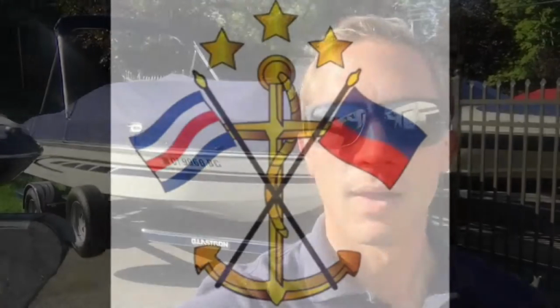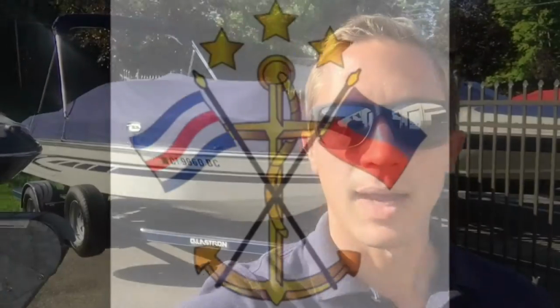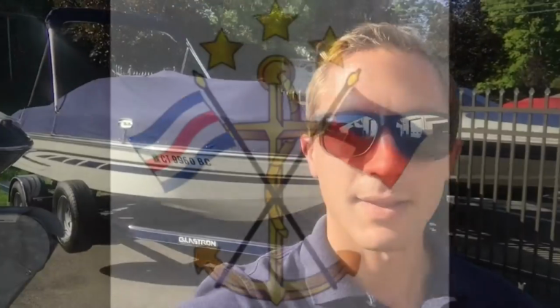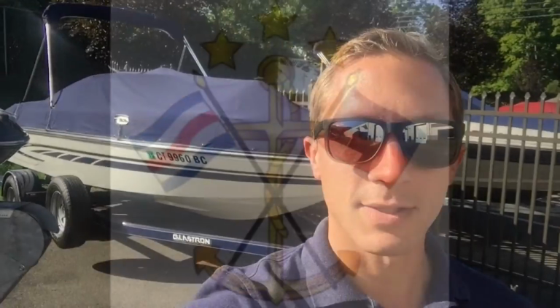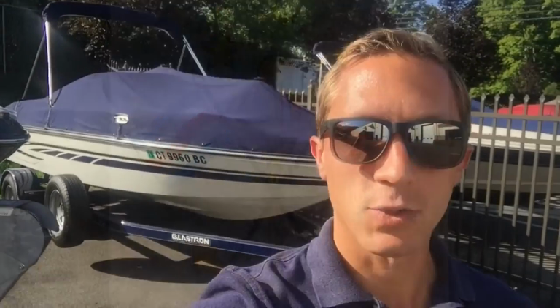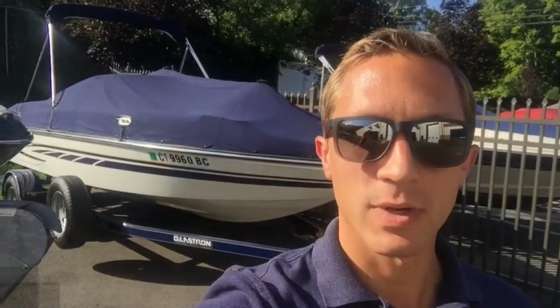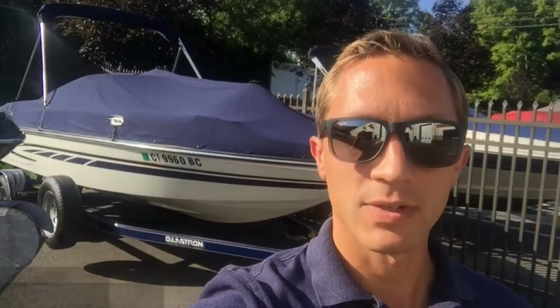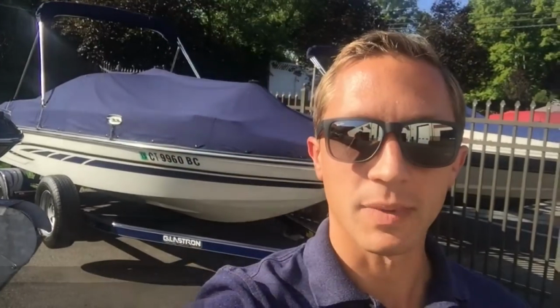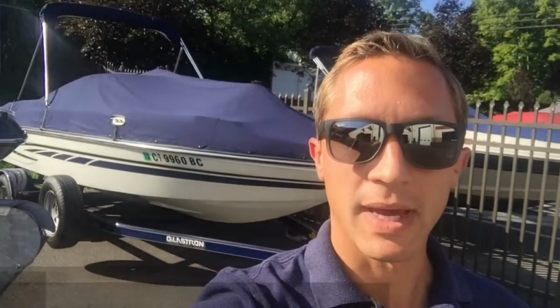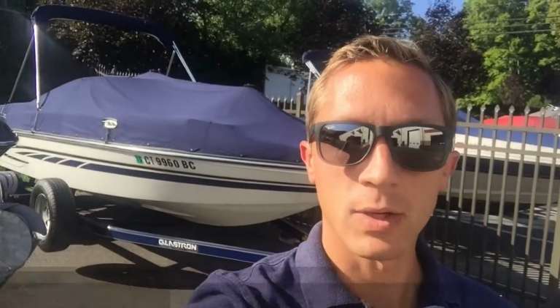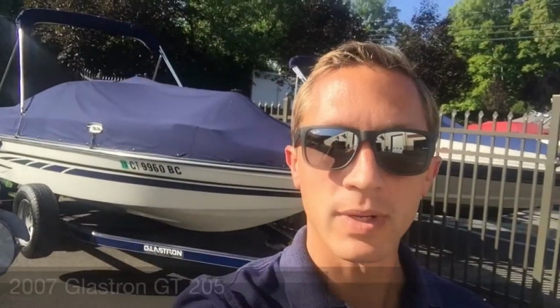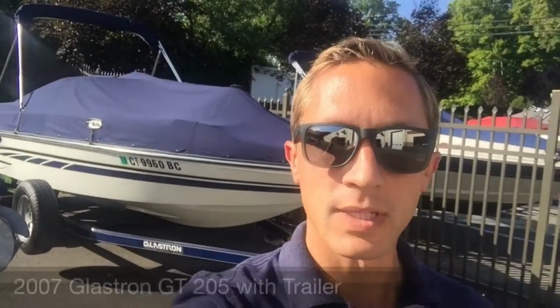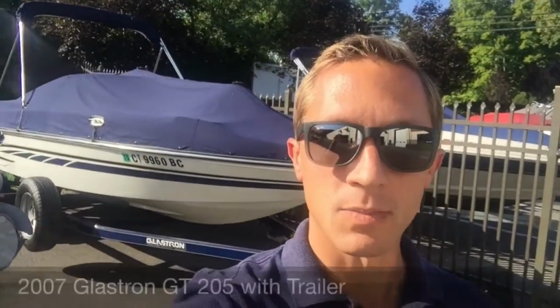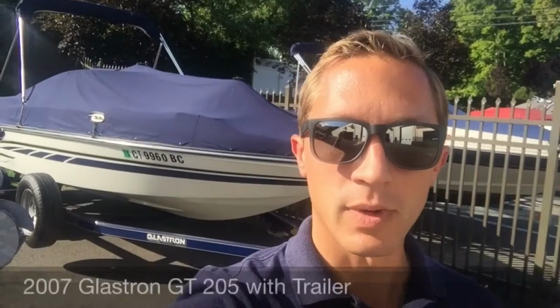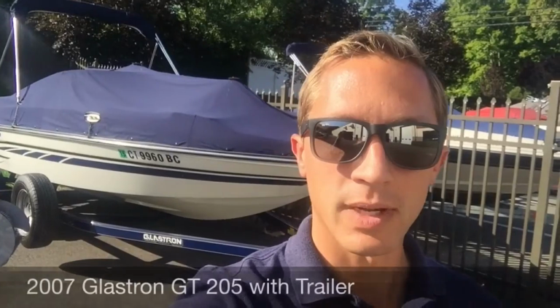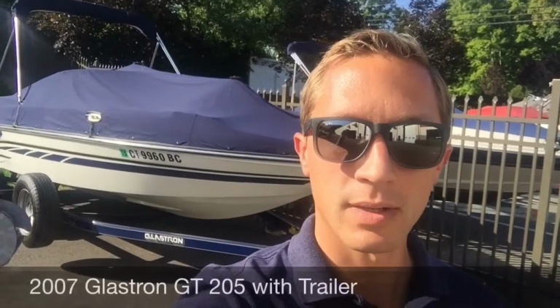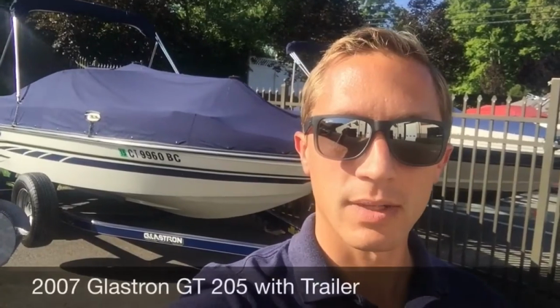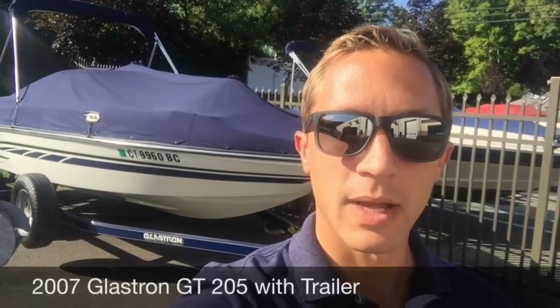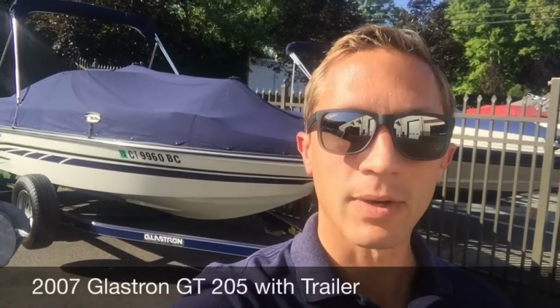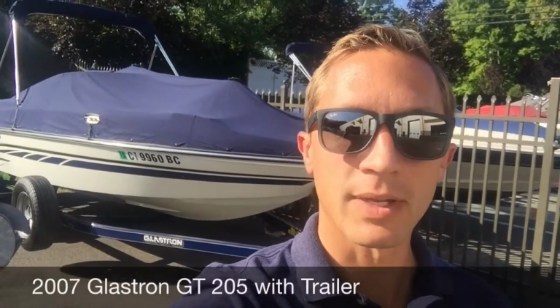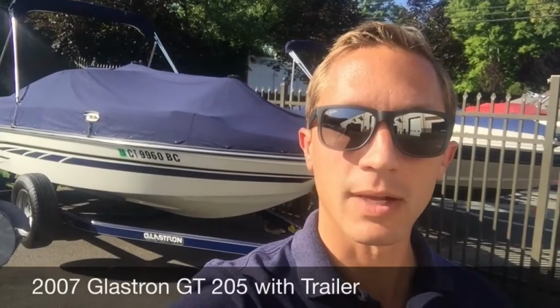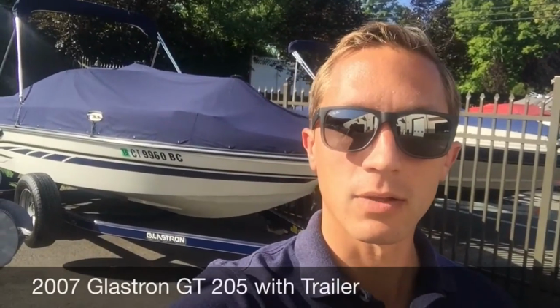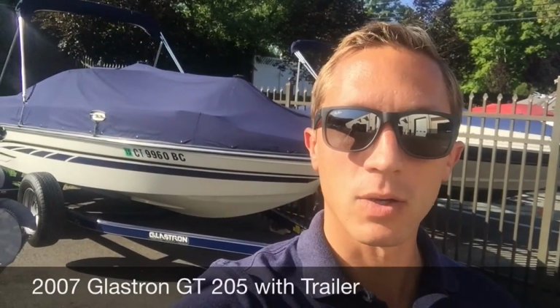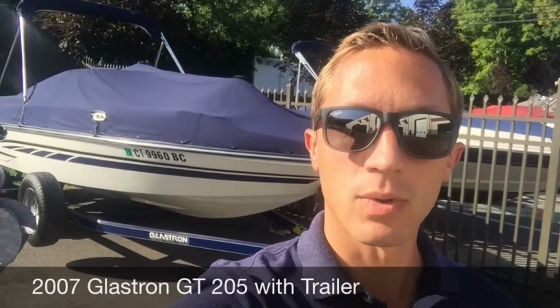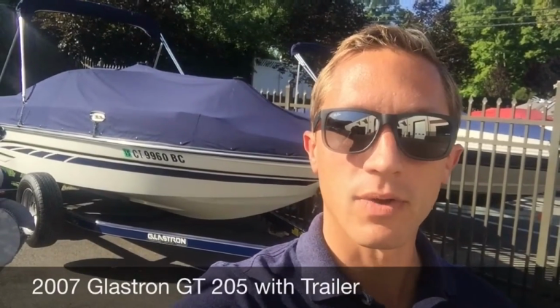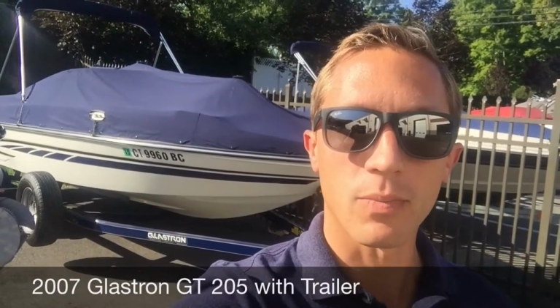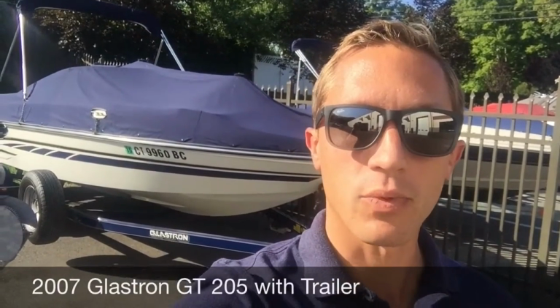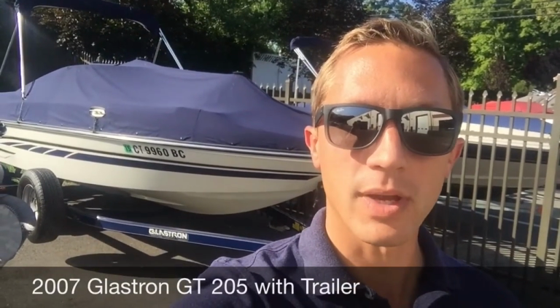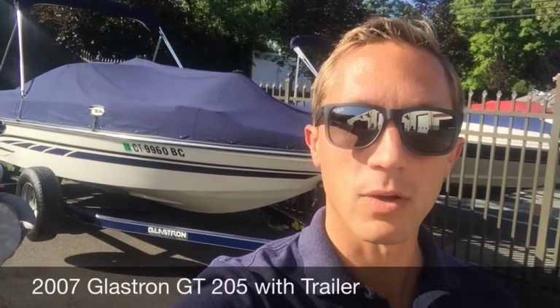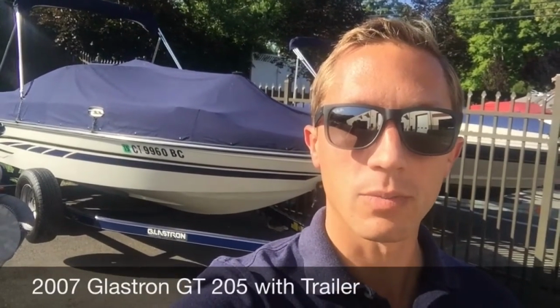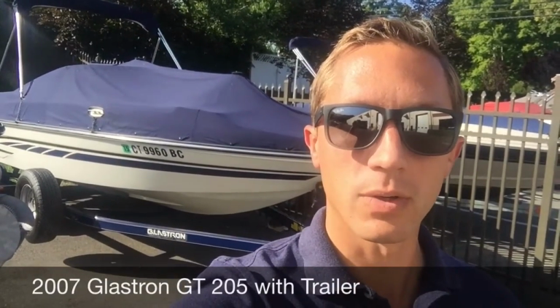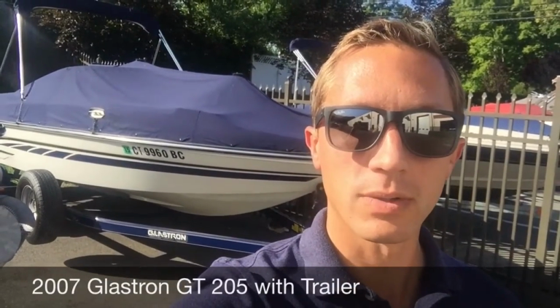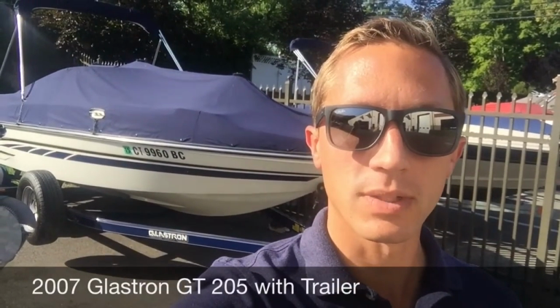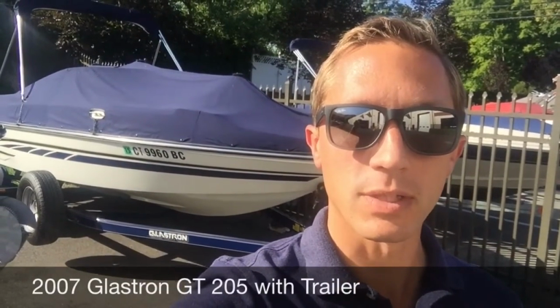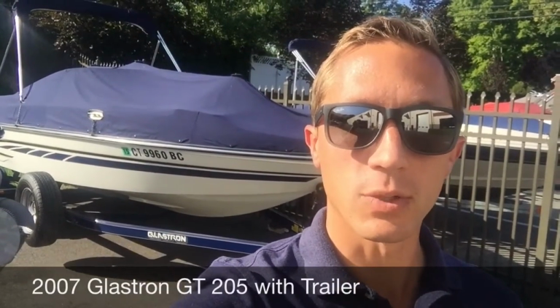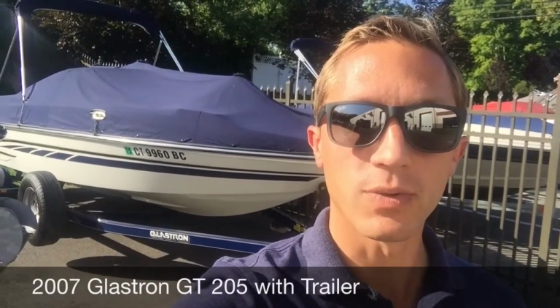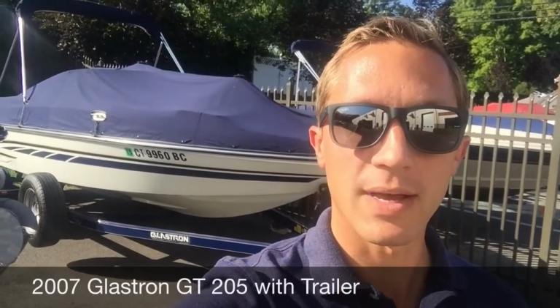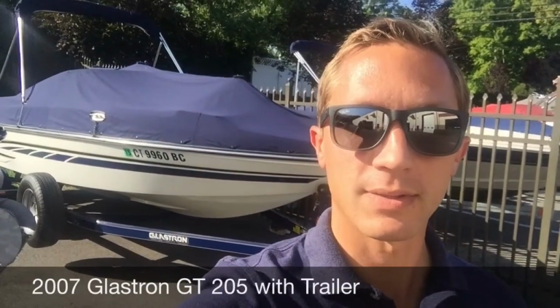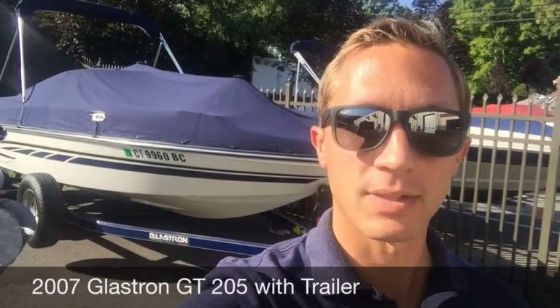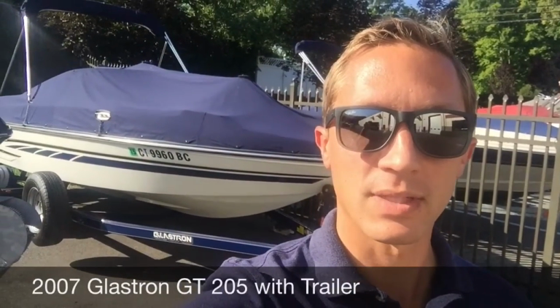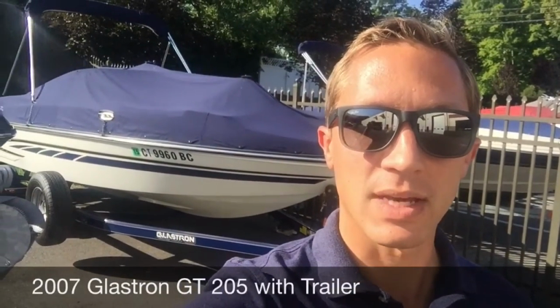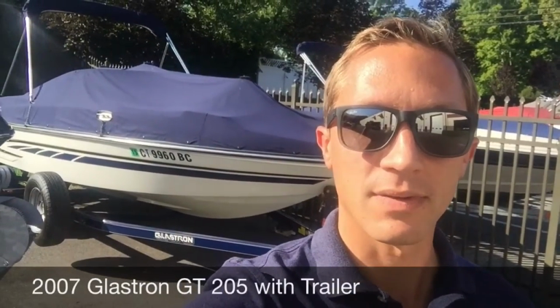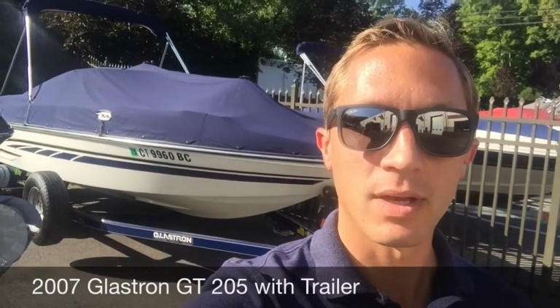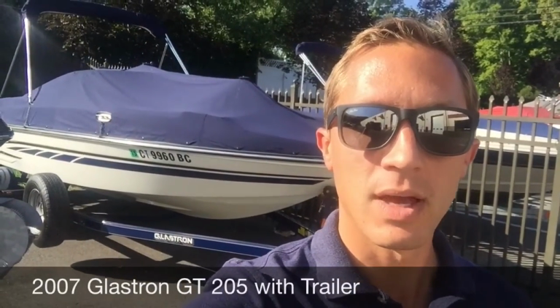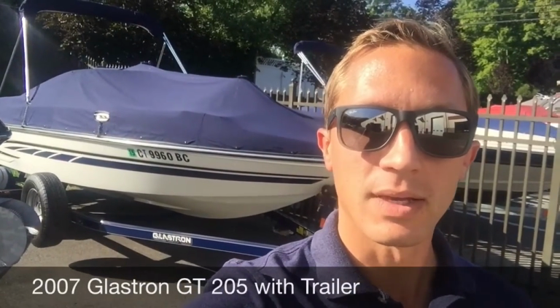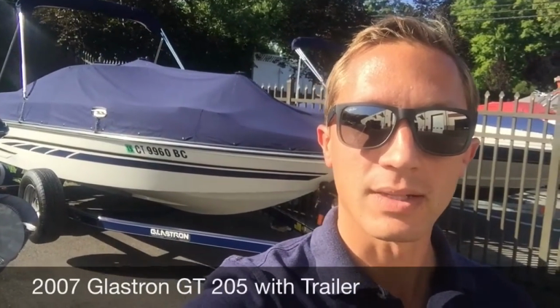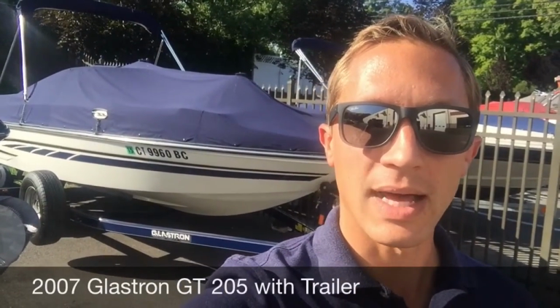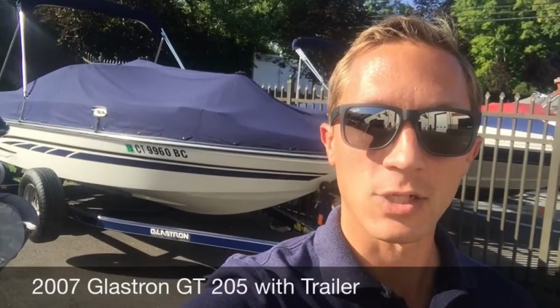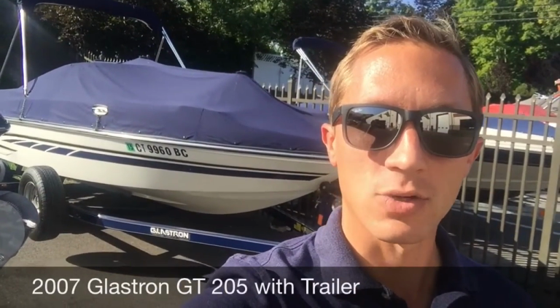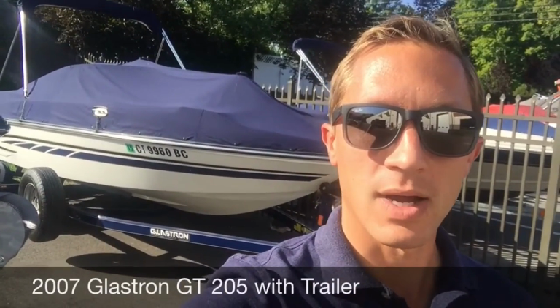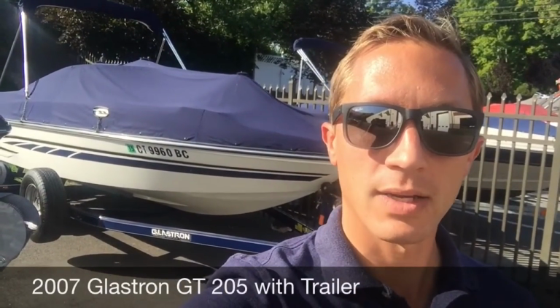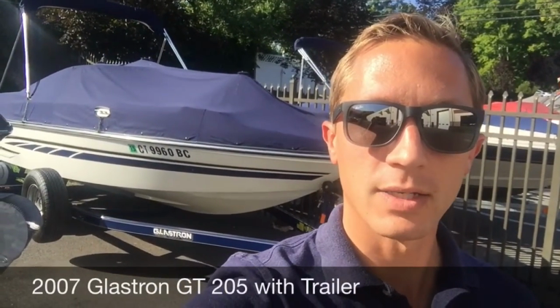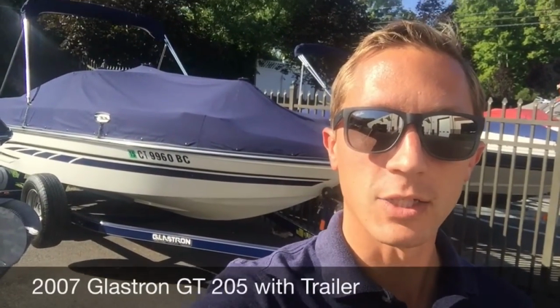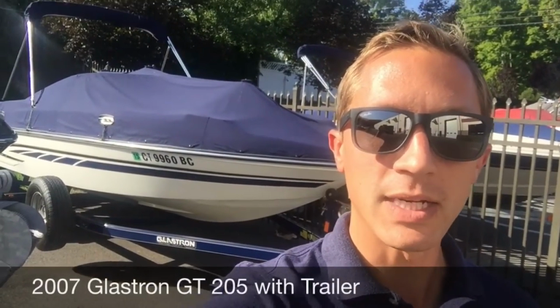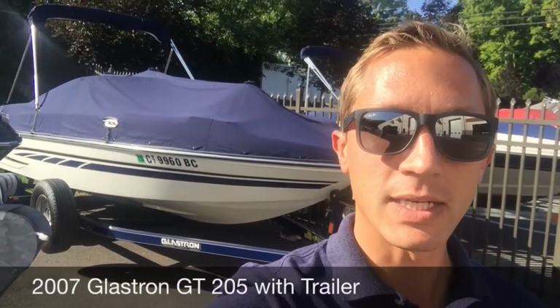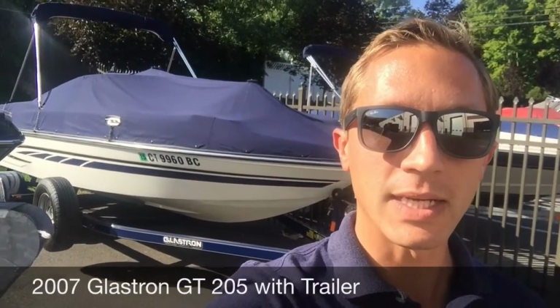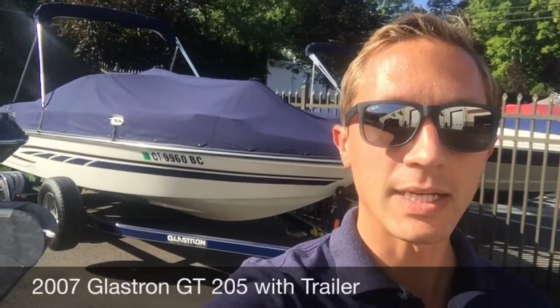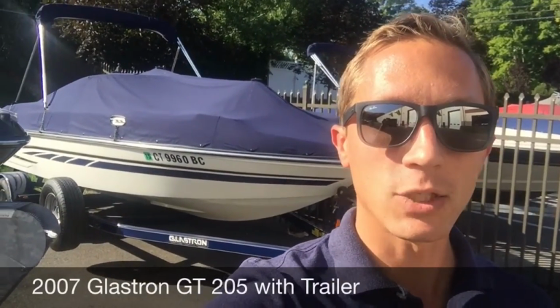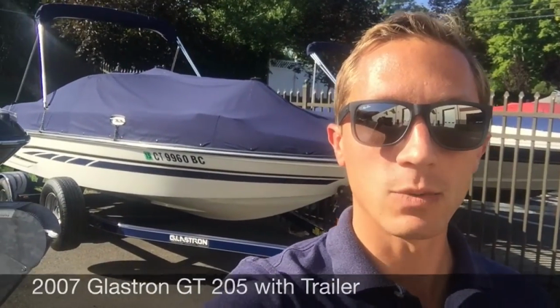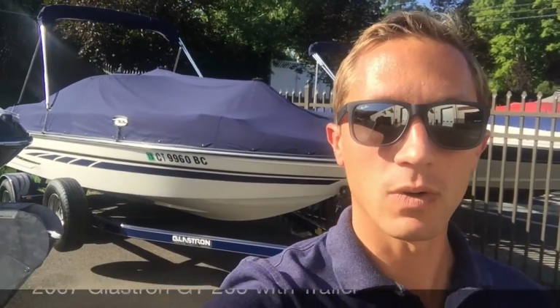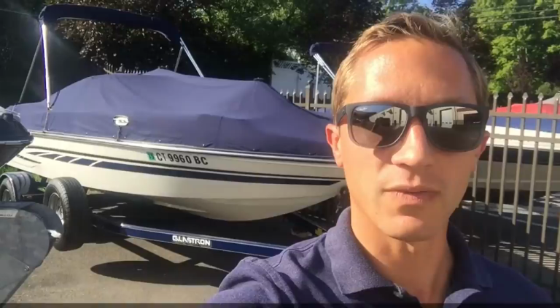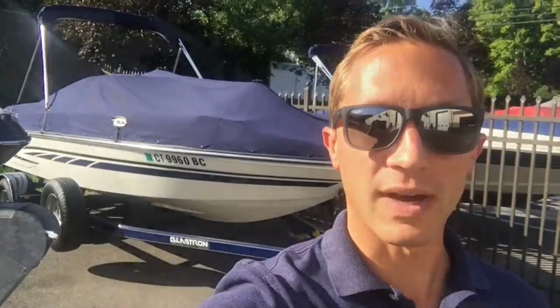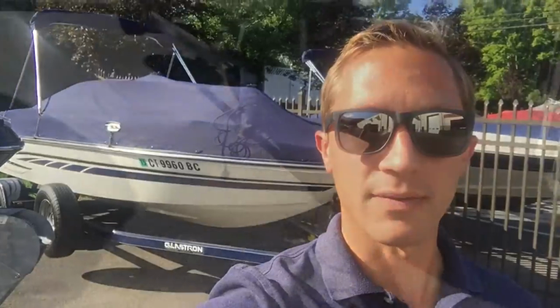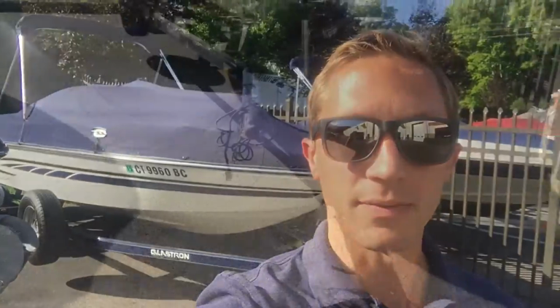Hey, this is Chris from Candlewood East Marina. Today we're going to take a look at one of our pre-owned boats — it's a 2007 Glastron GT205.